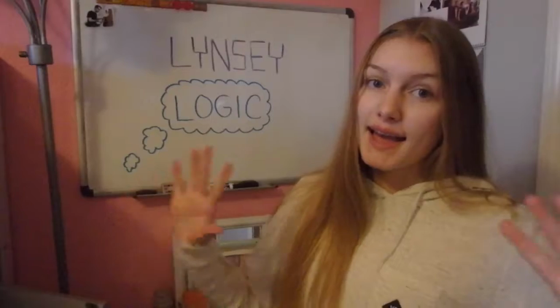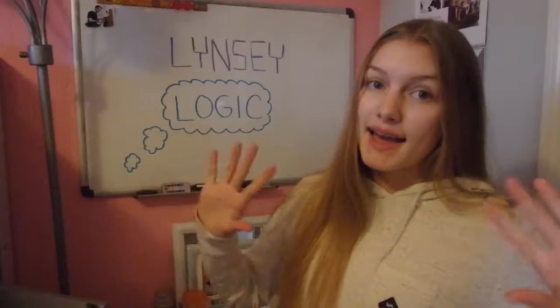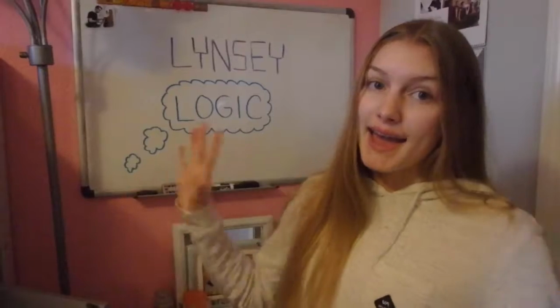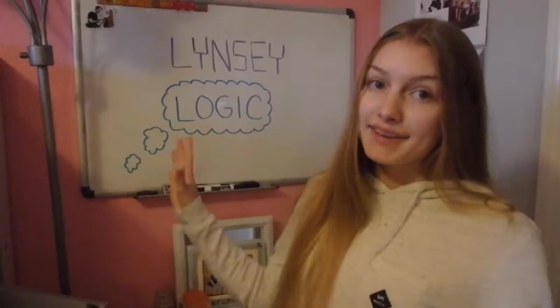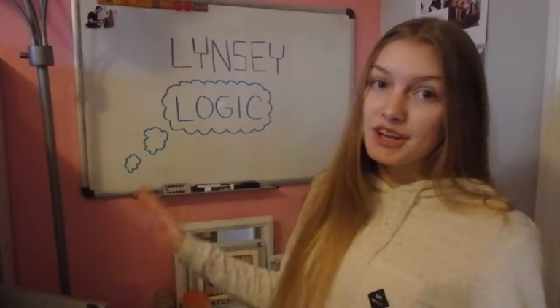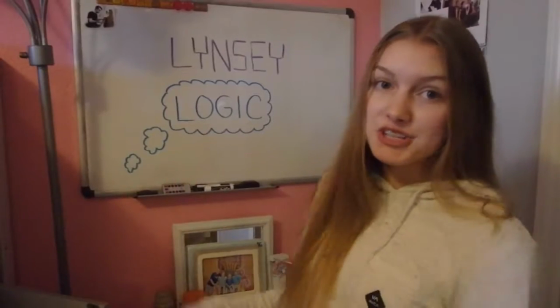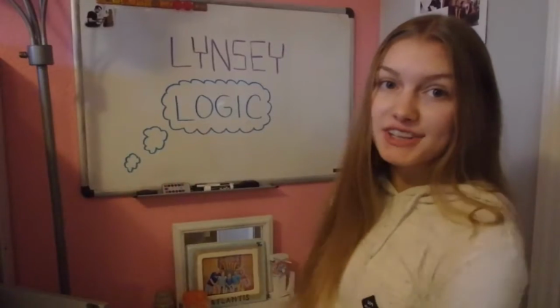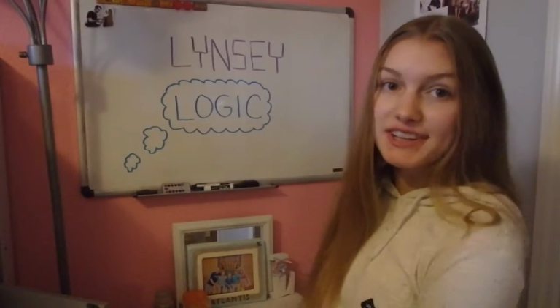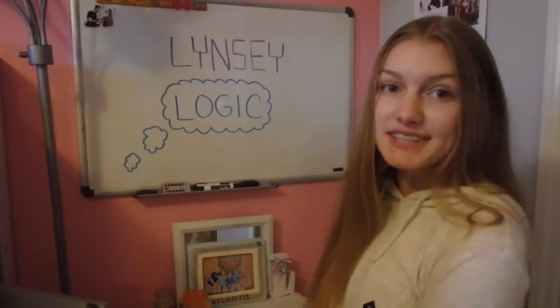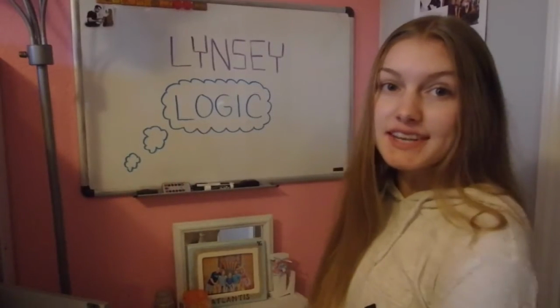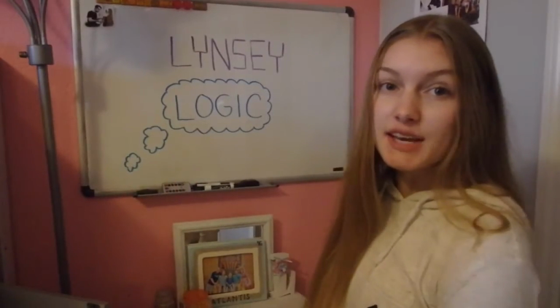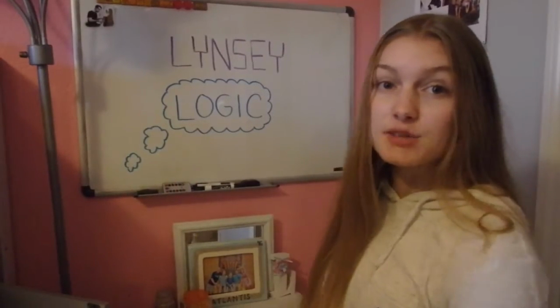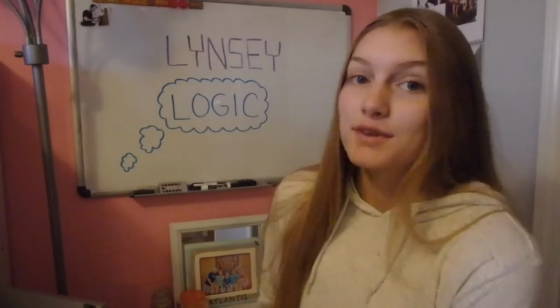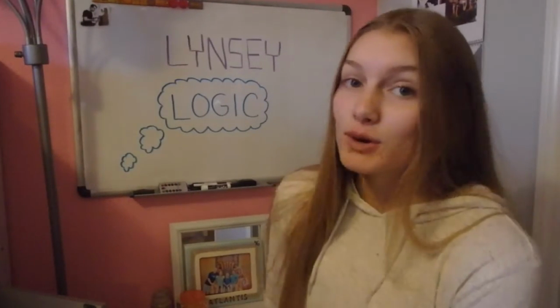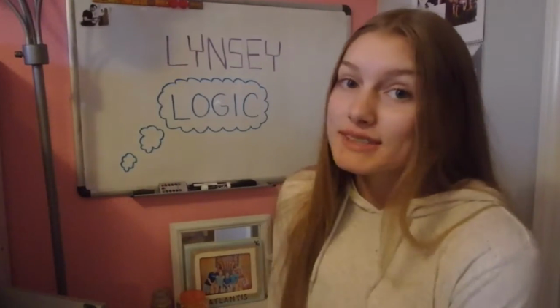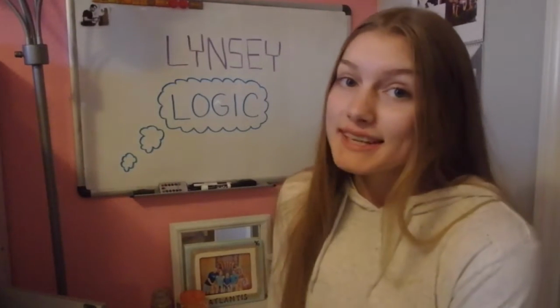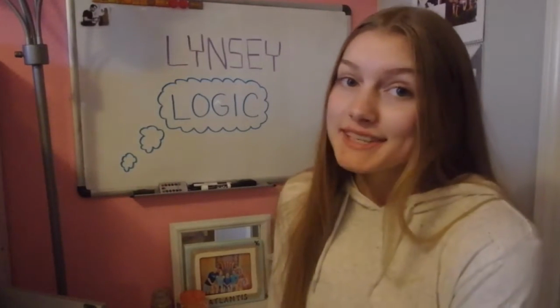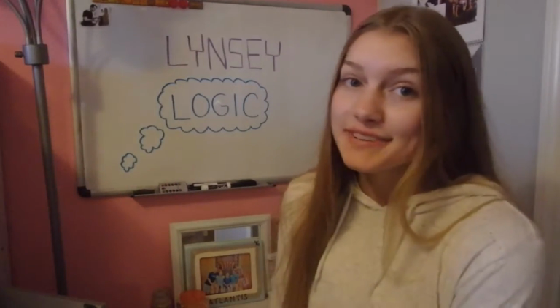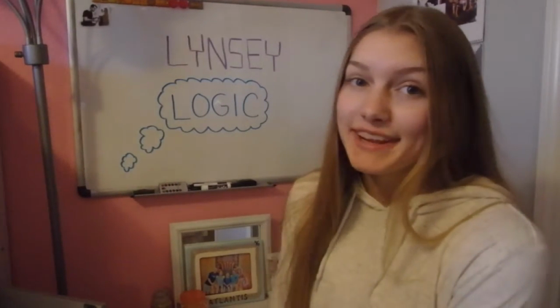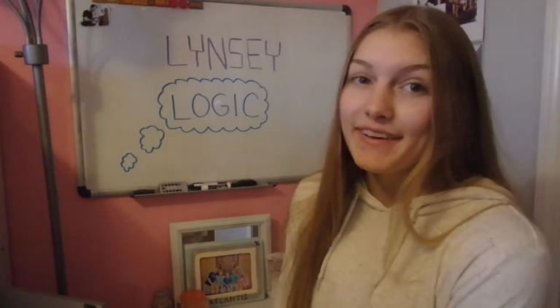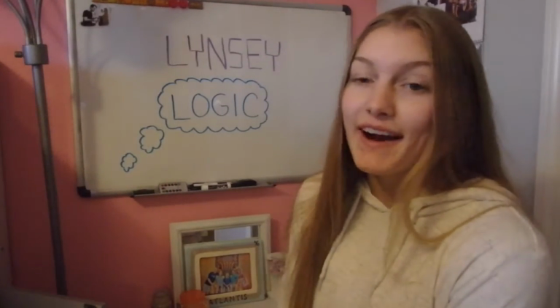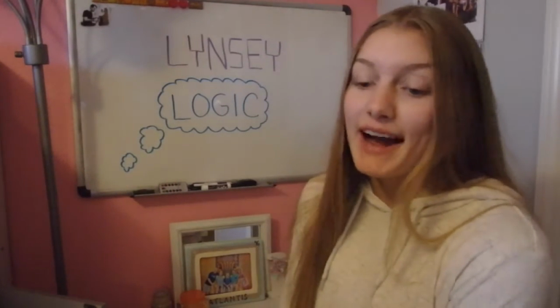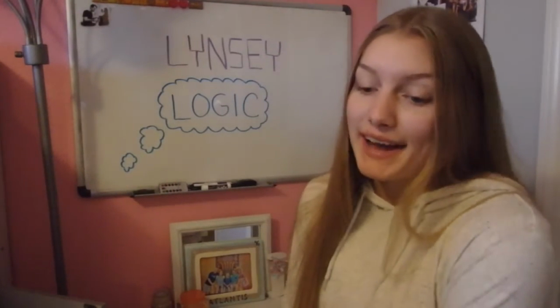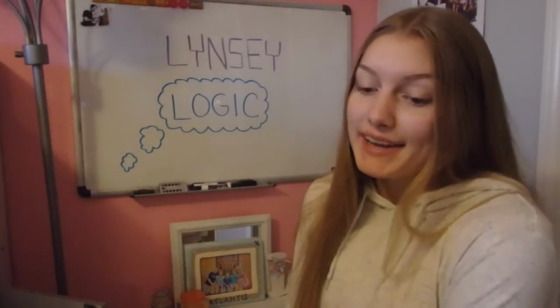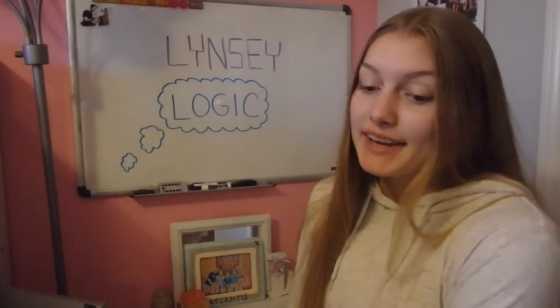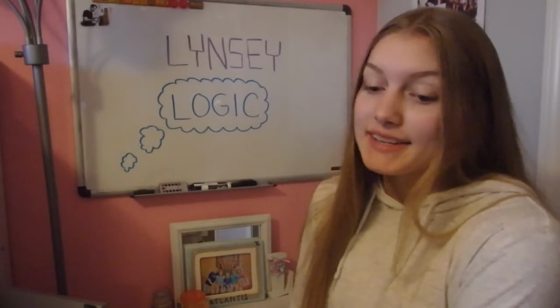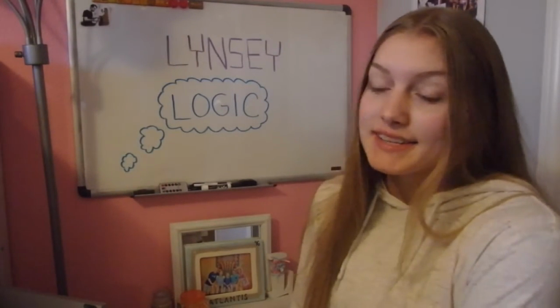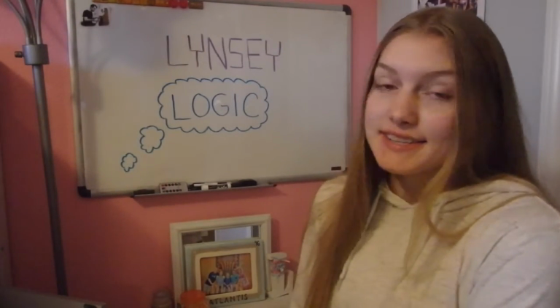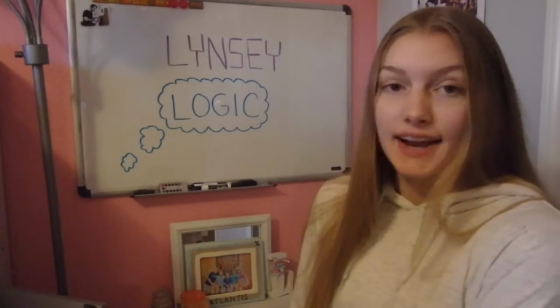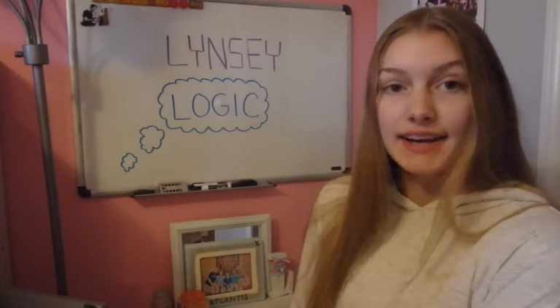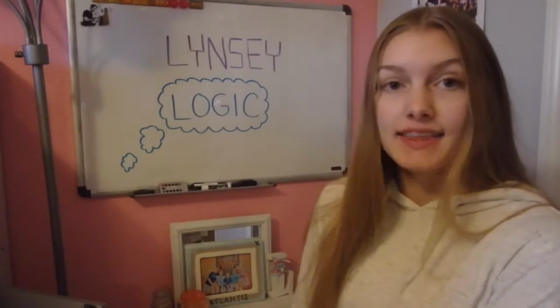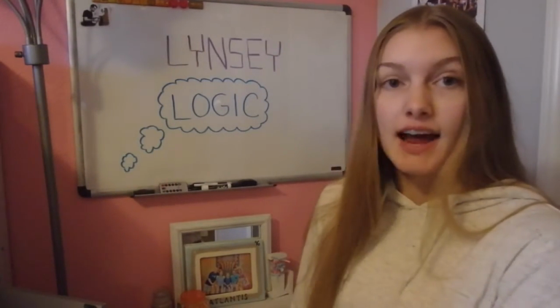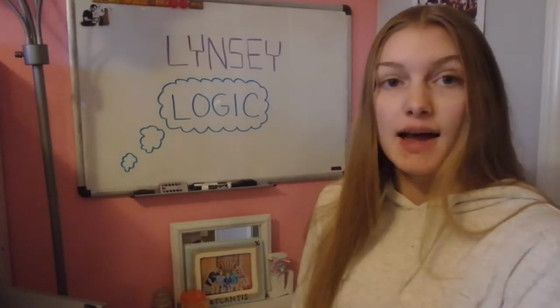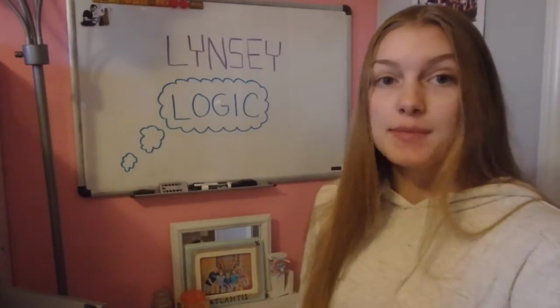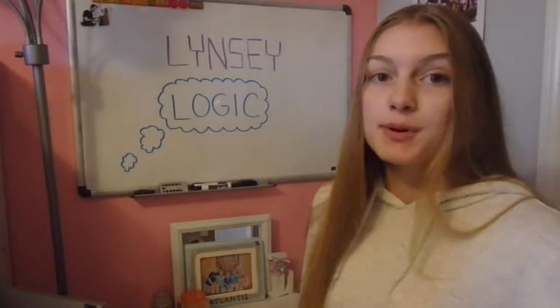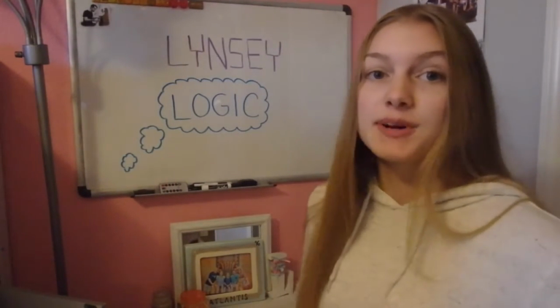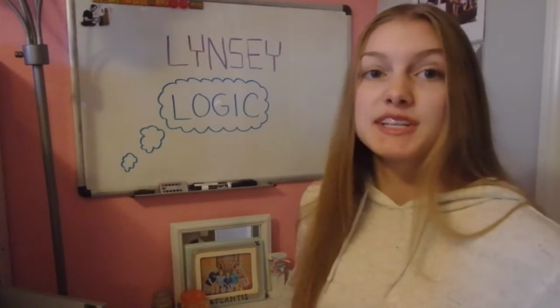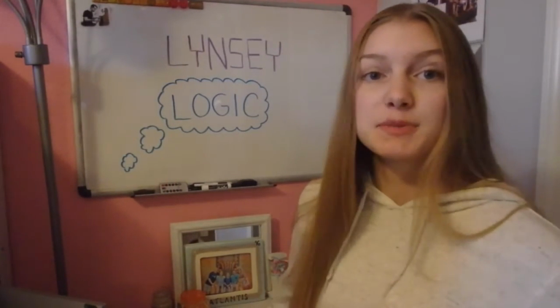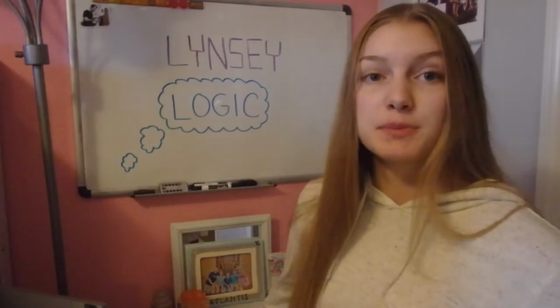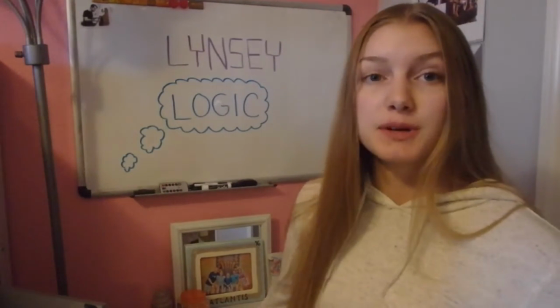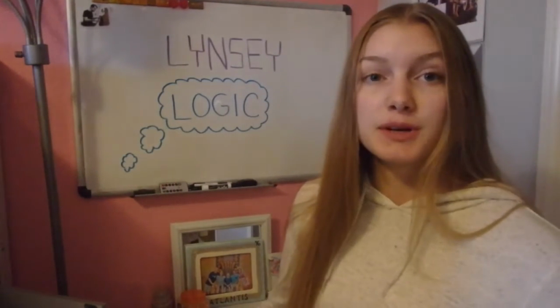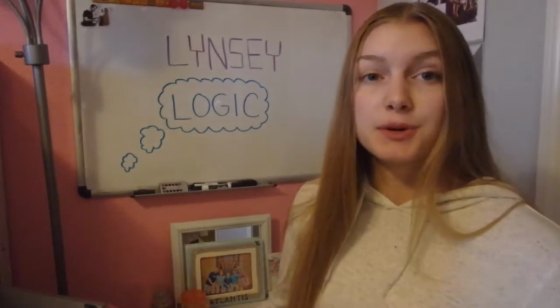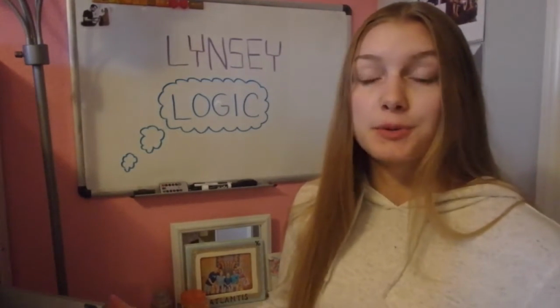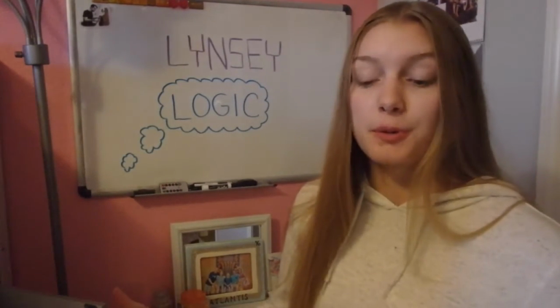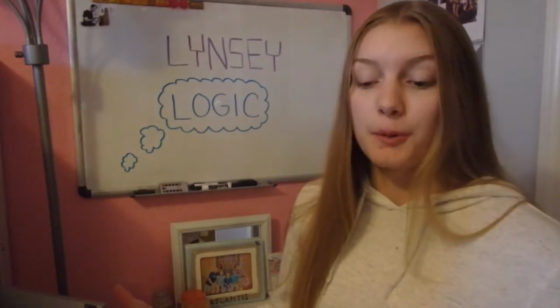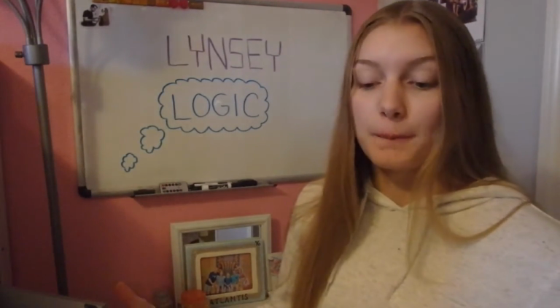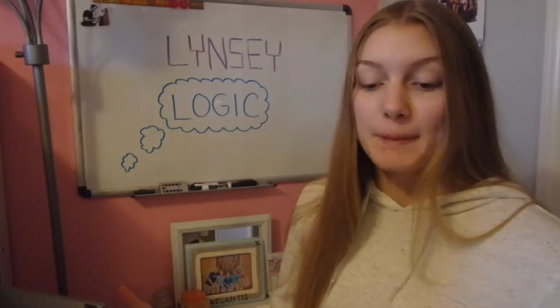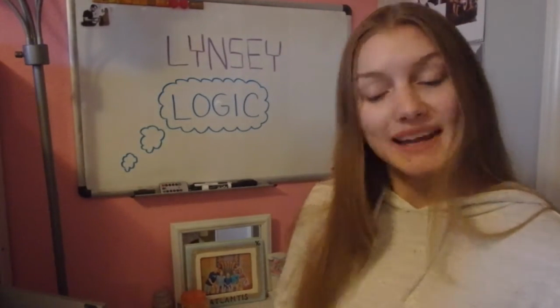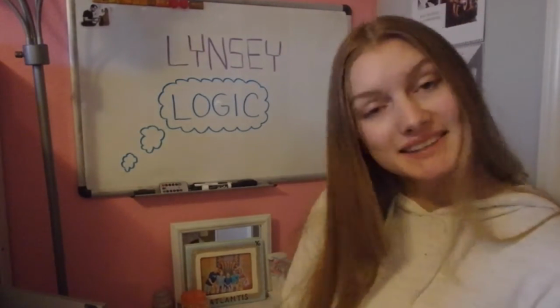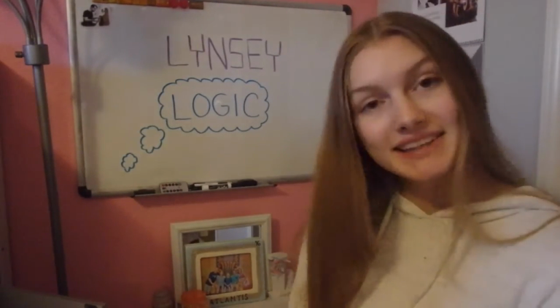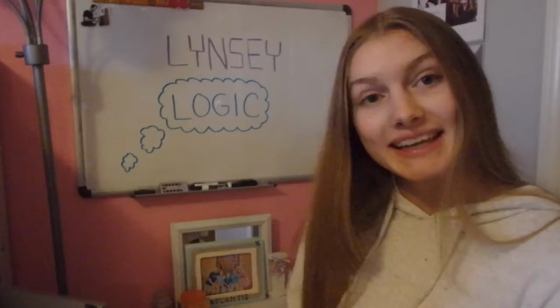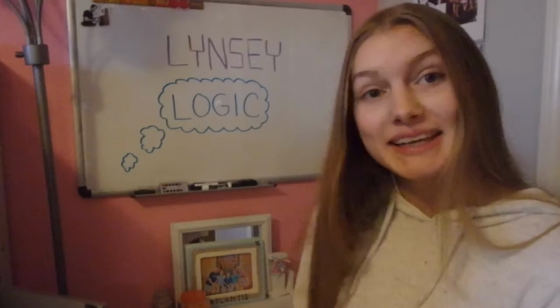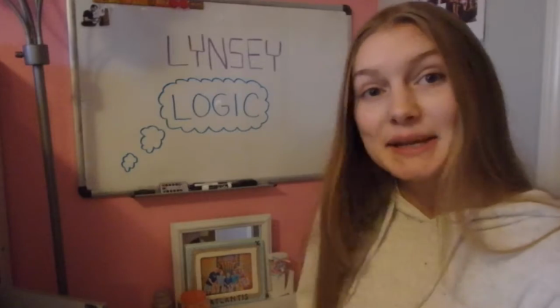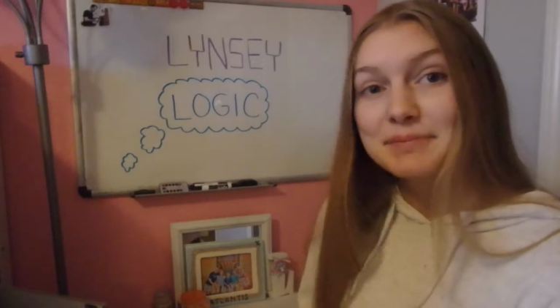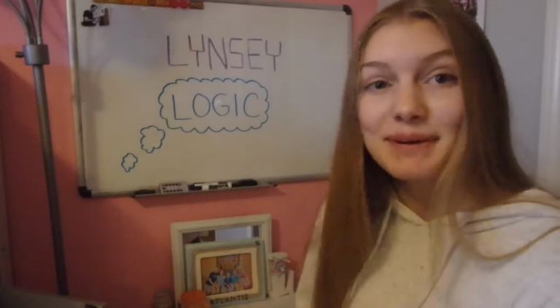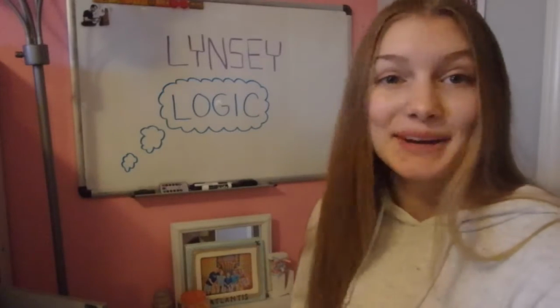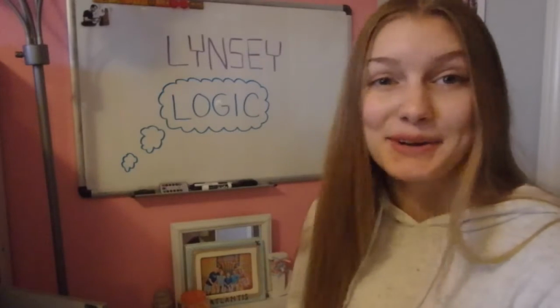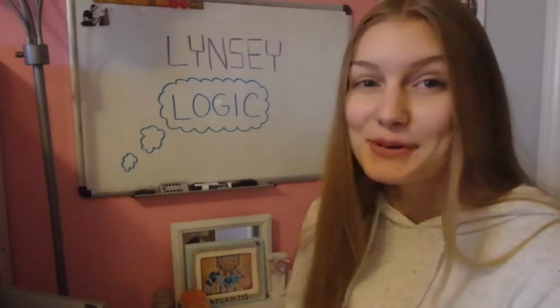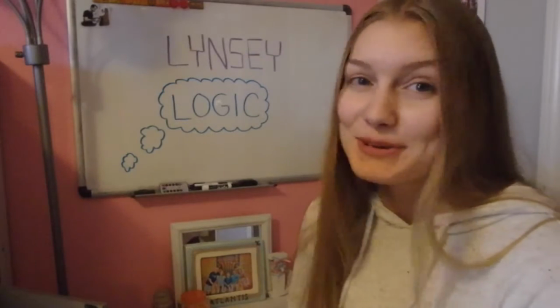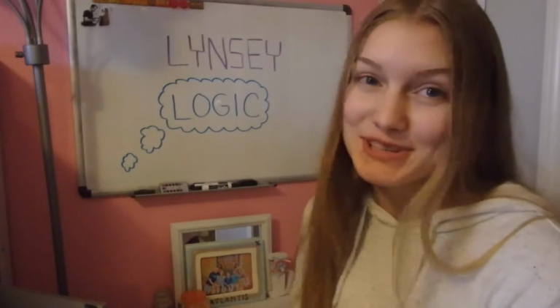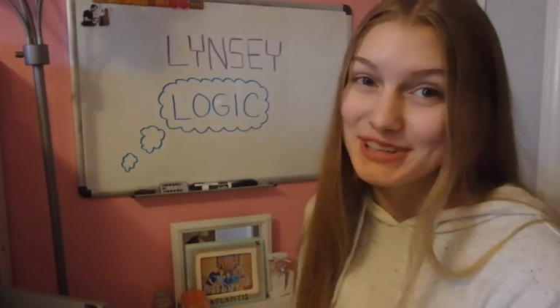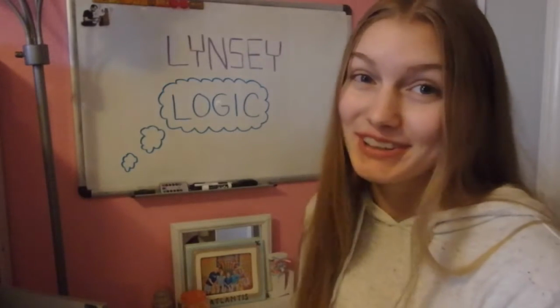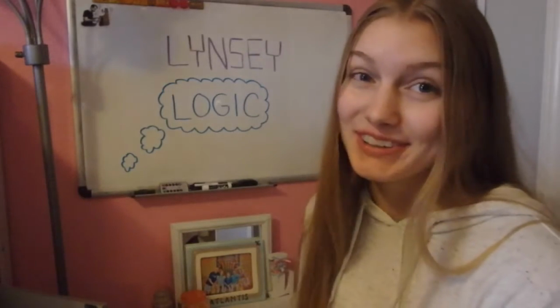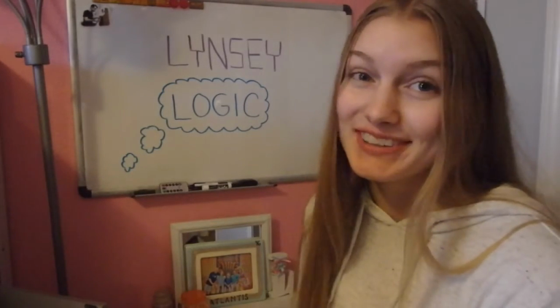Hey Logicalistics! For today's video, I decided that I'm going to be painting my old shoes.